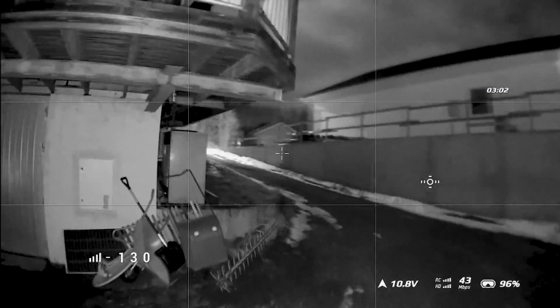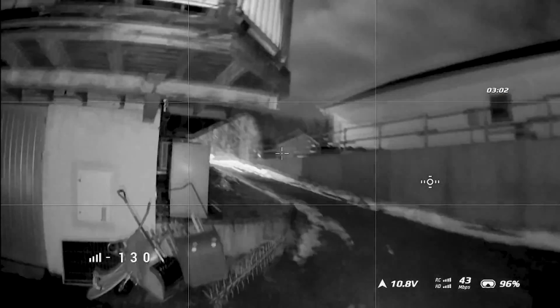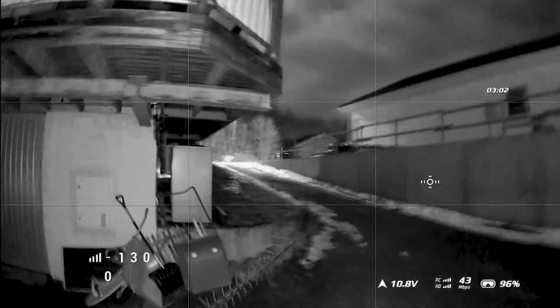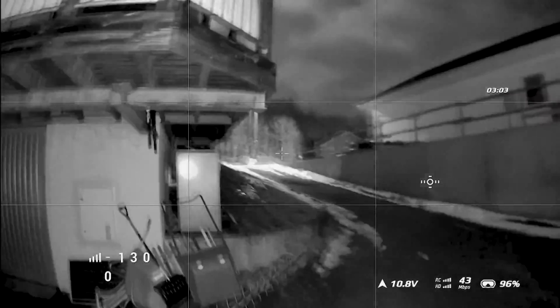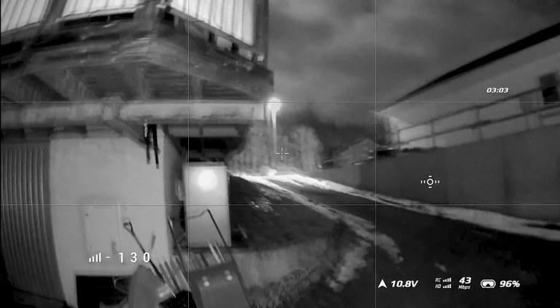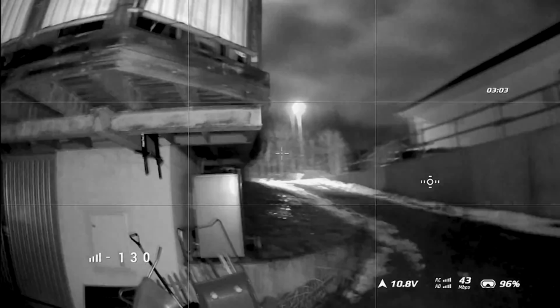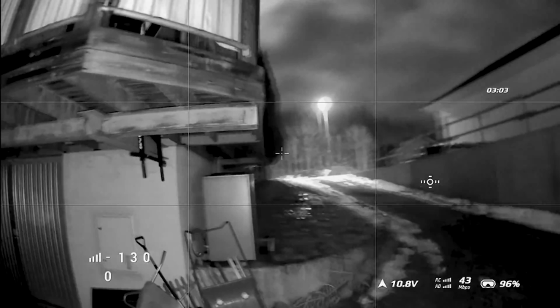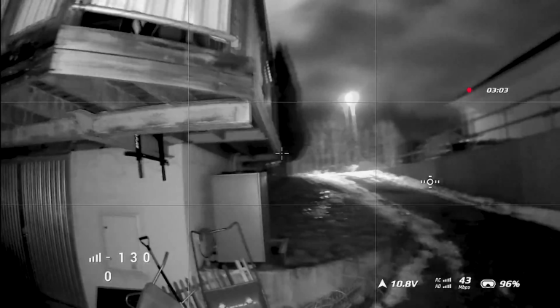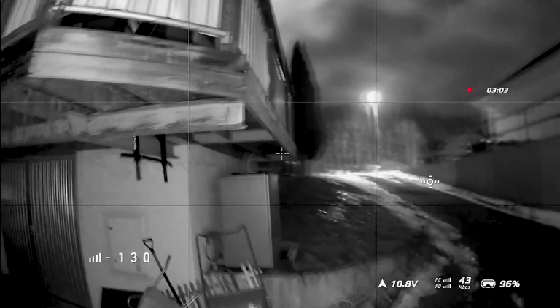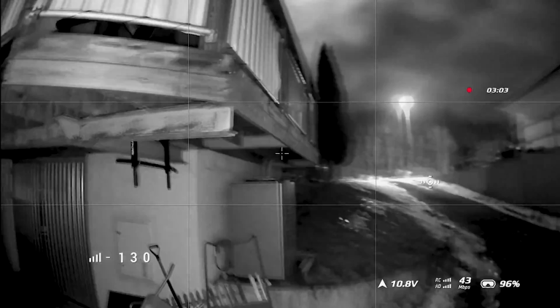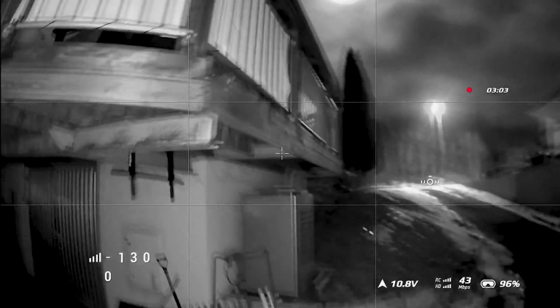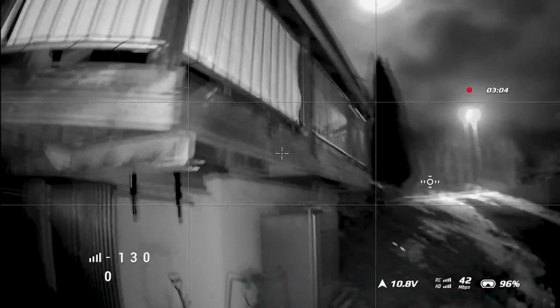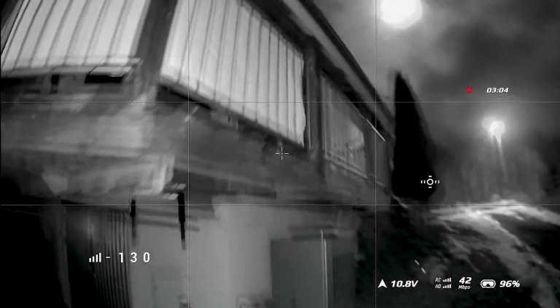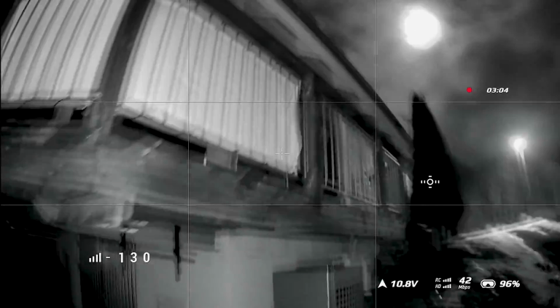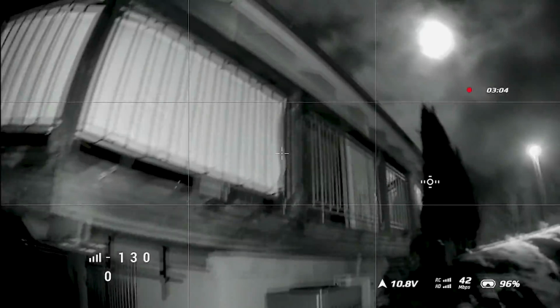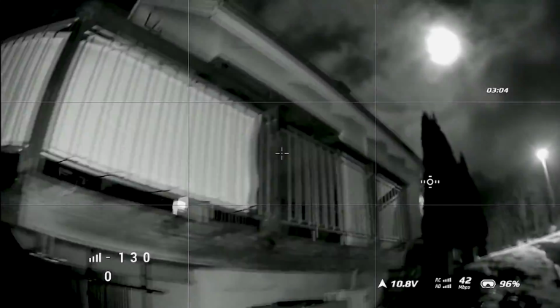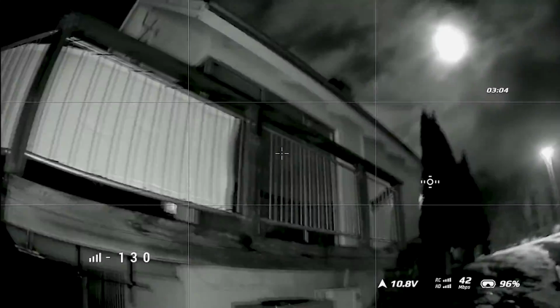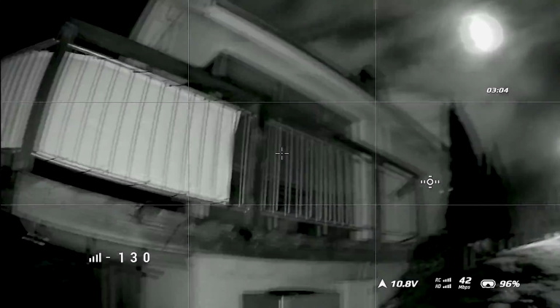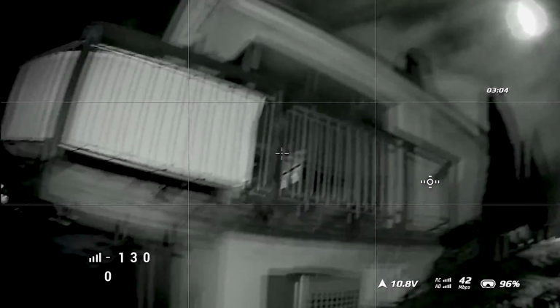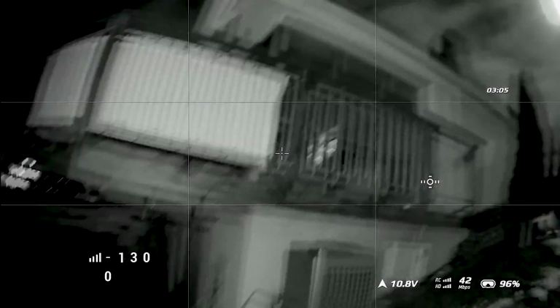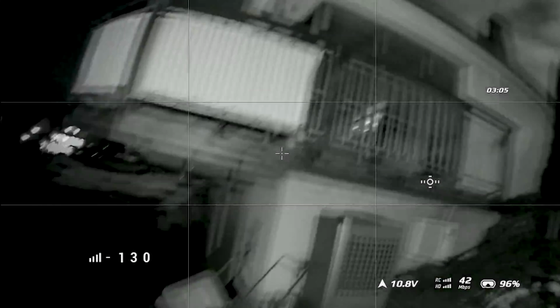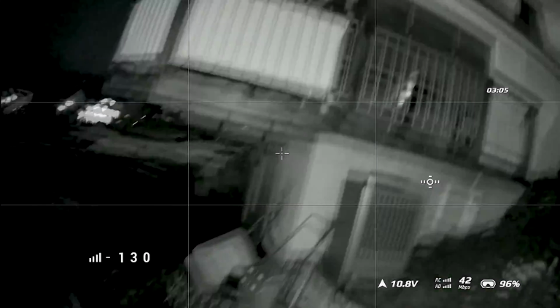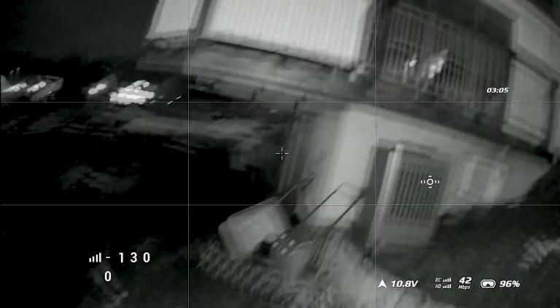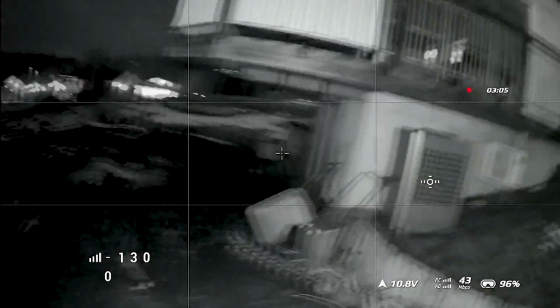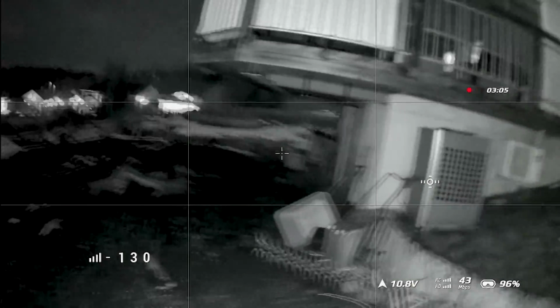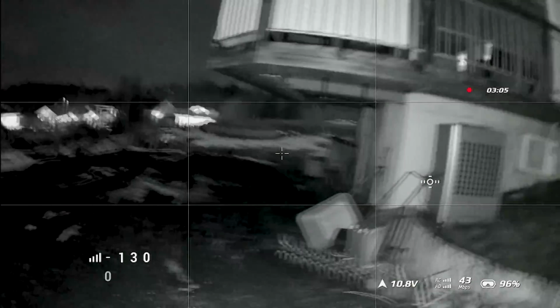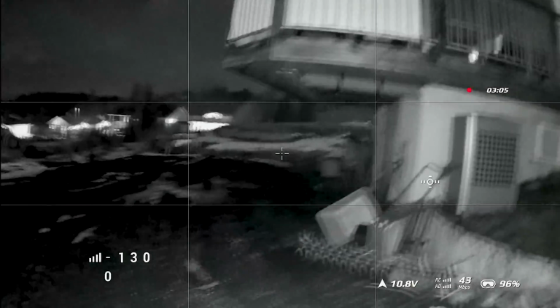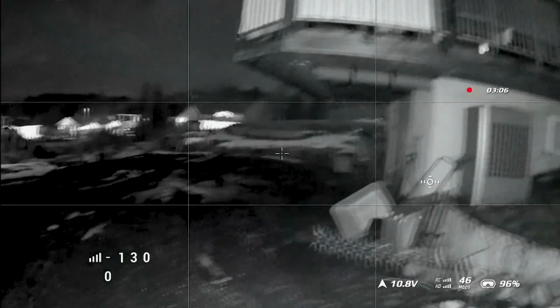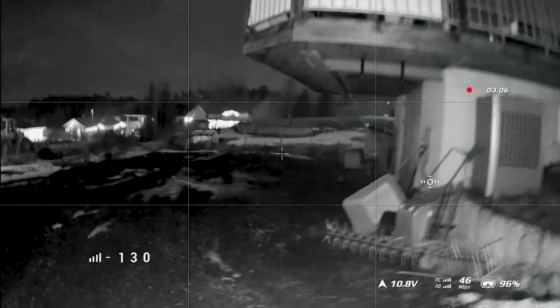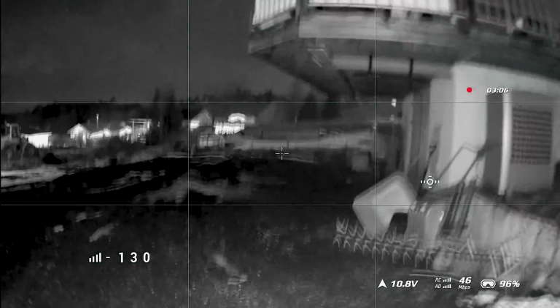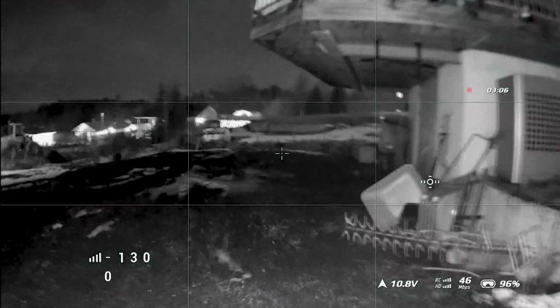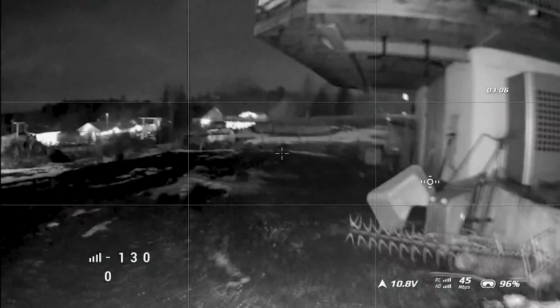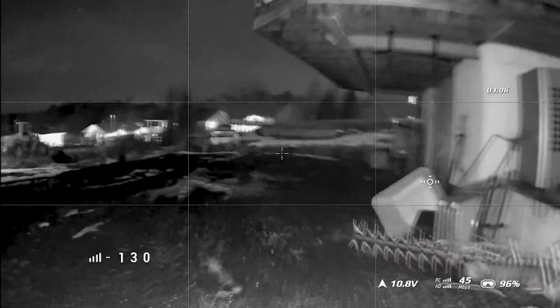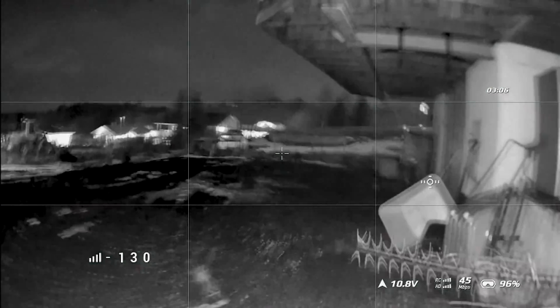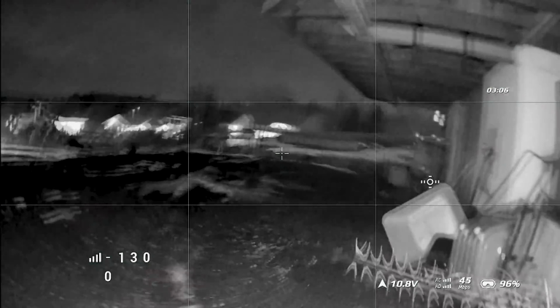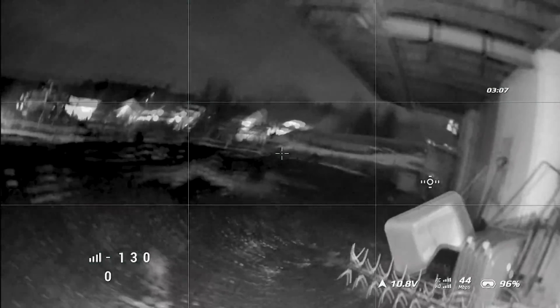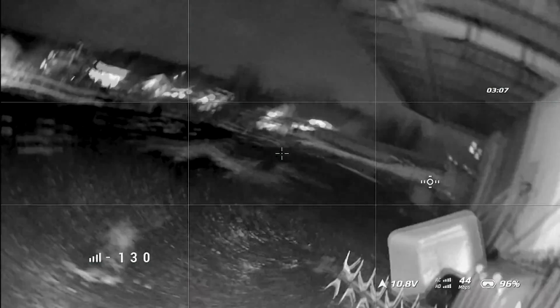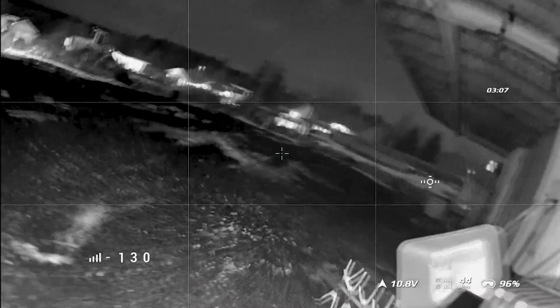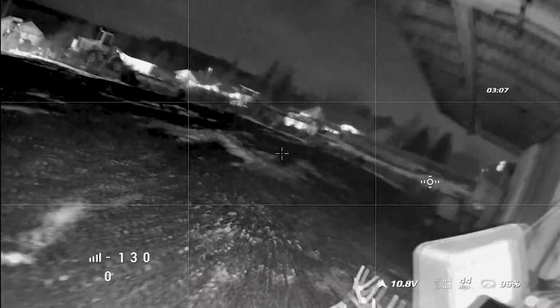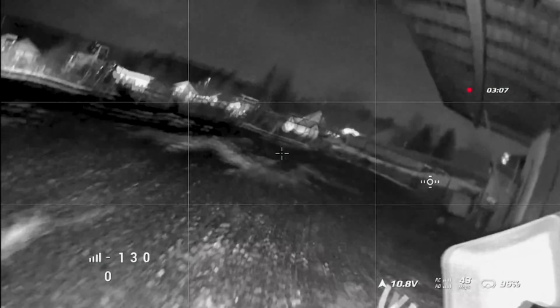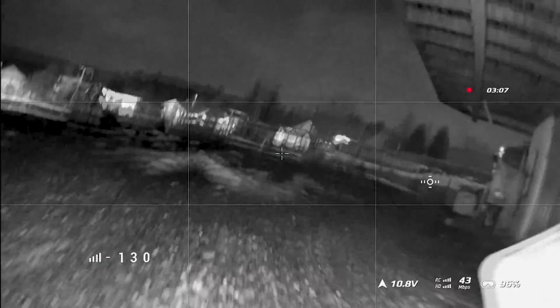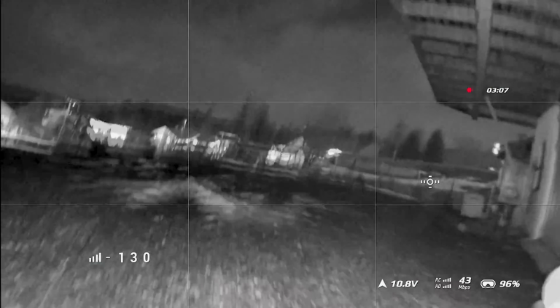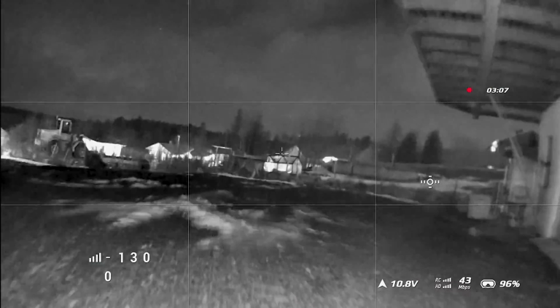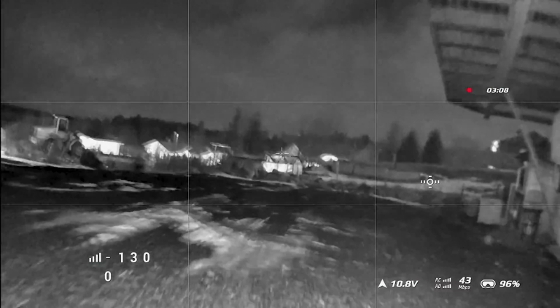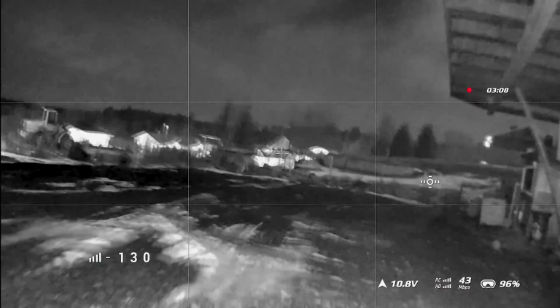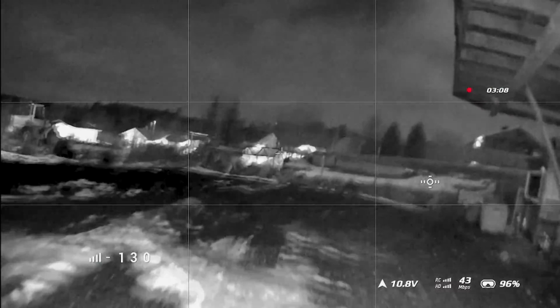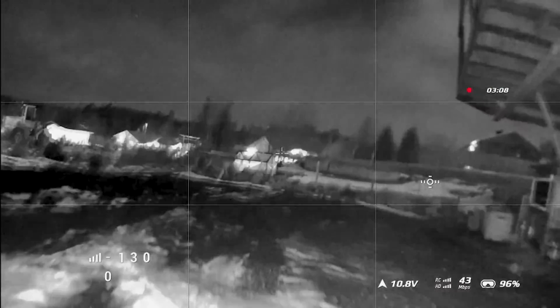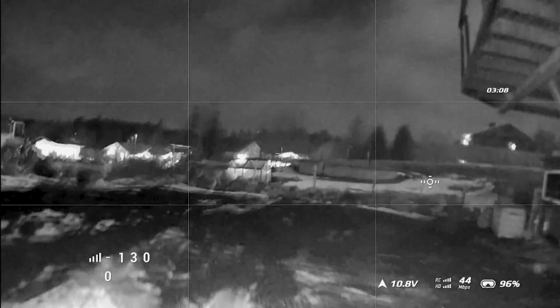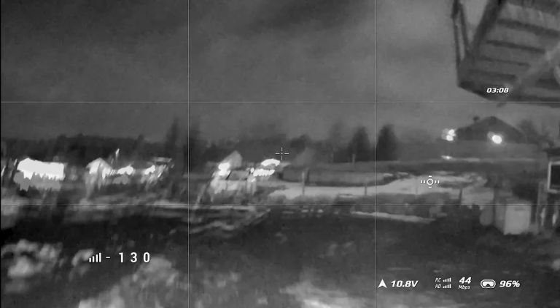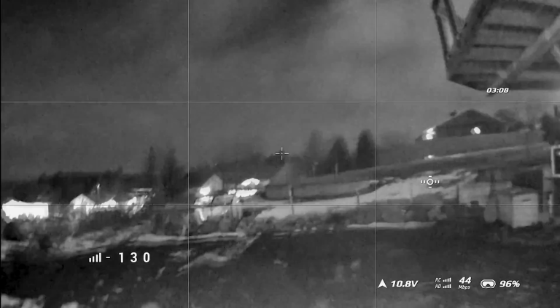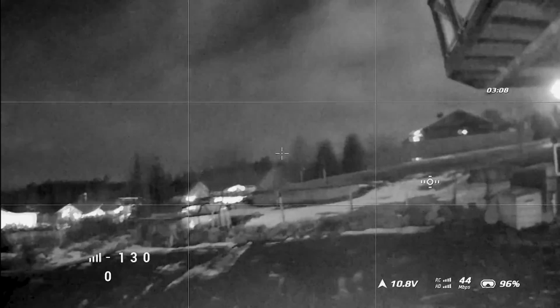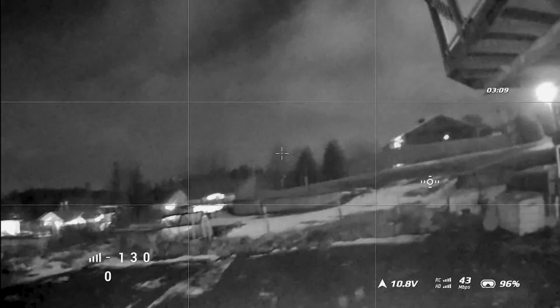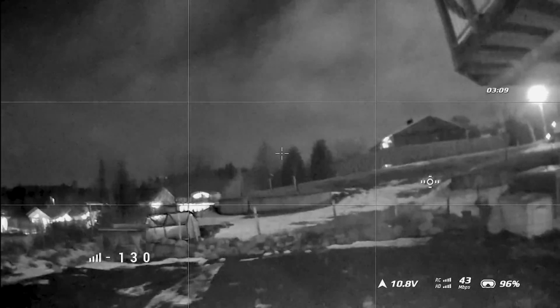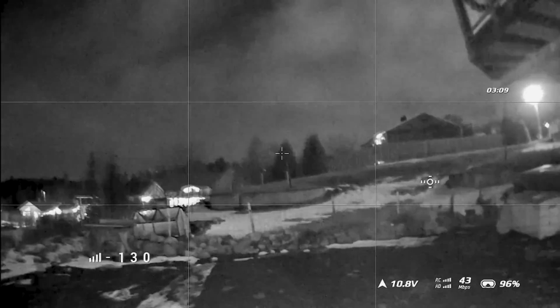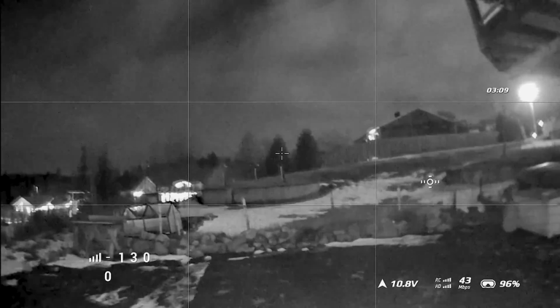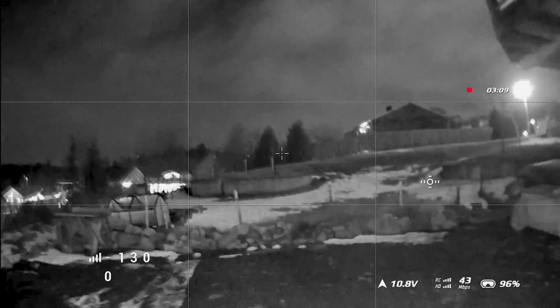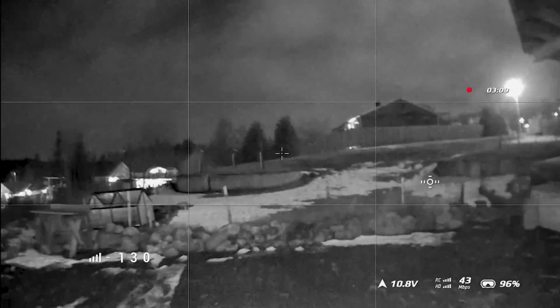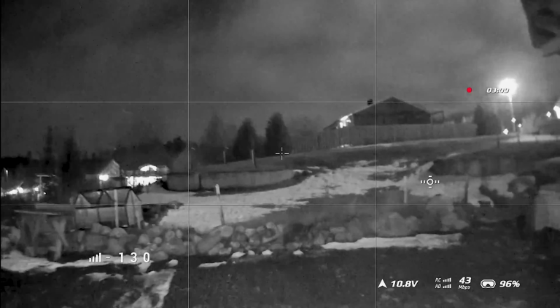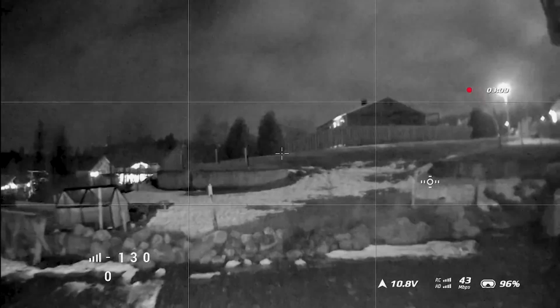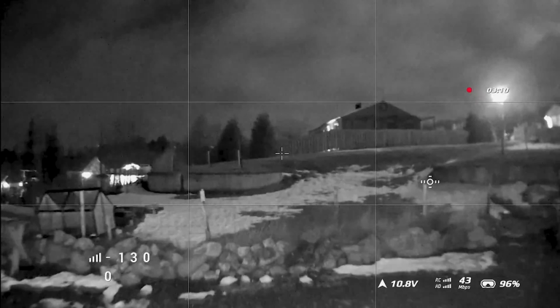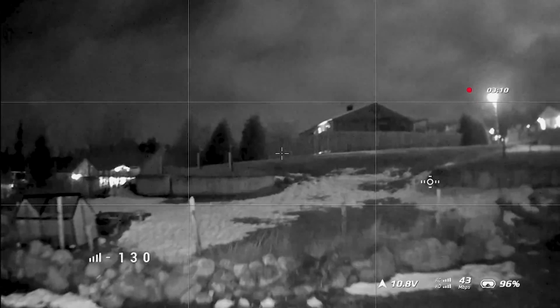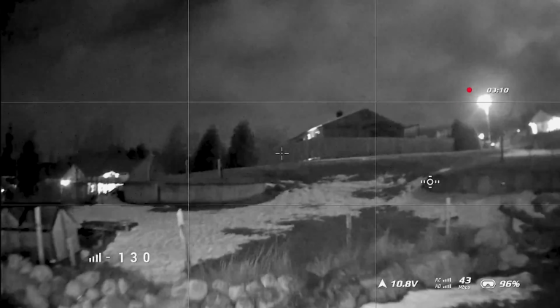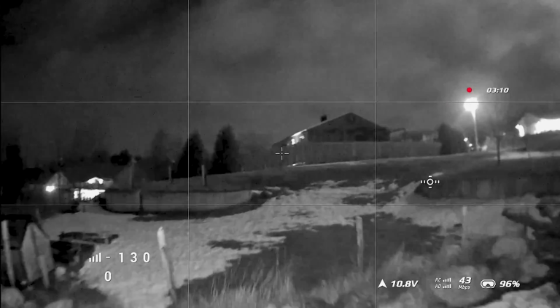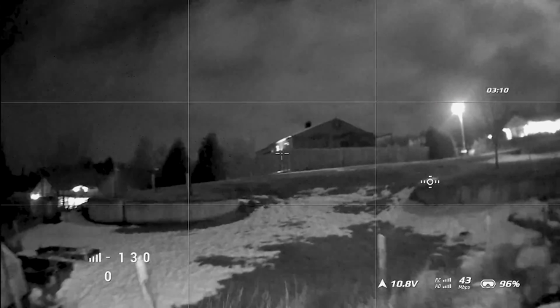It's really dark down here so you can hardly see anything without flashlights.